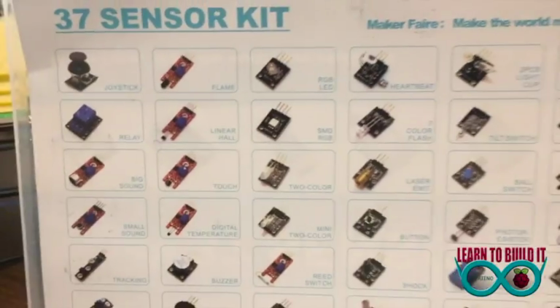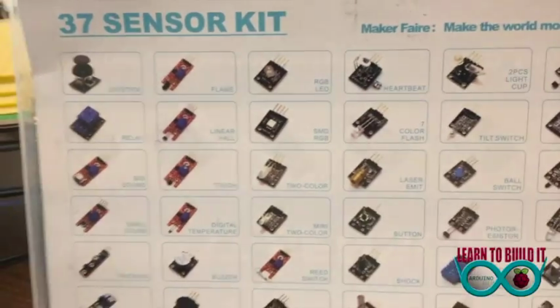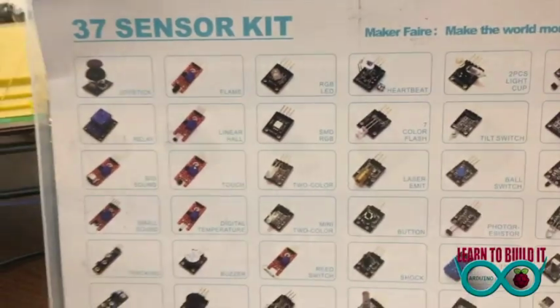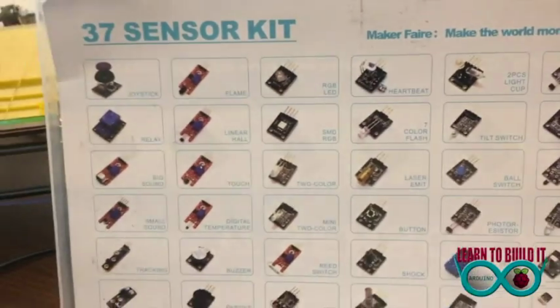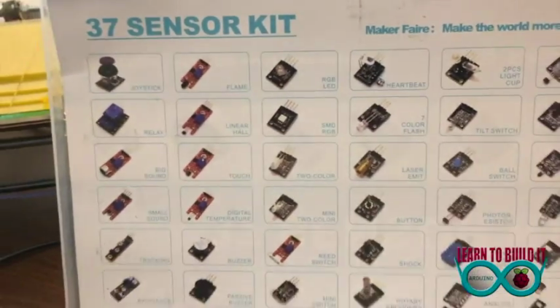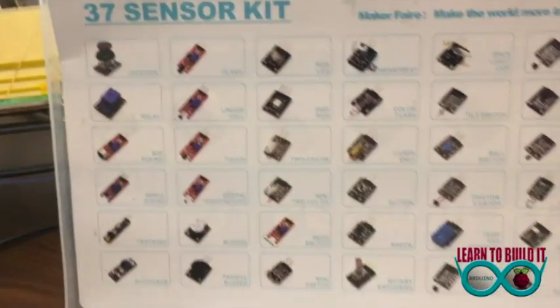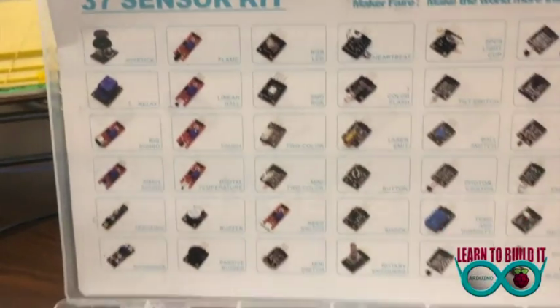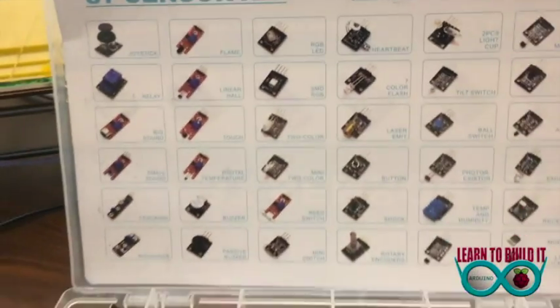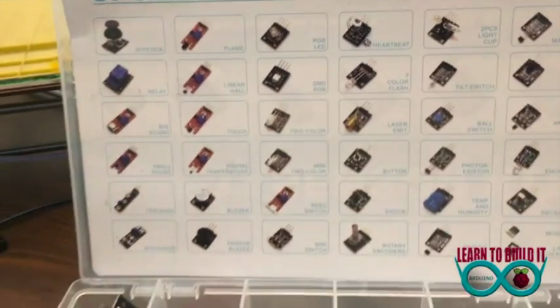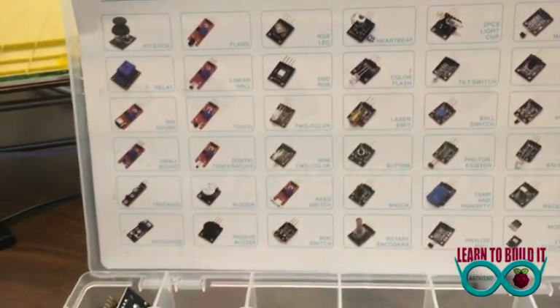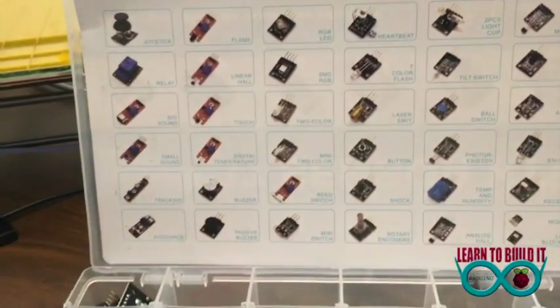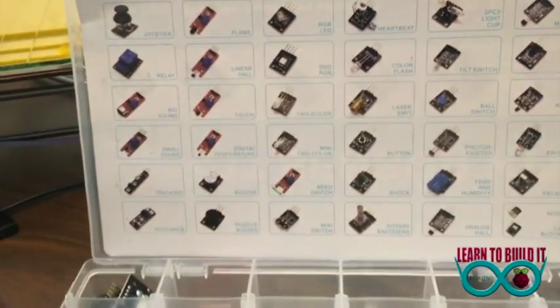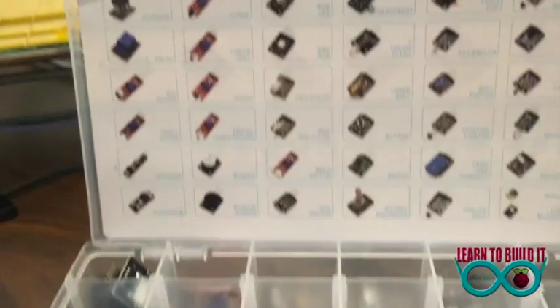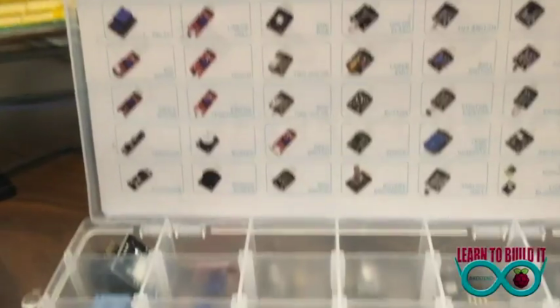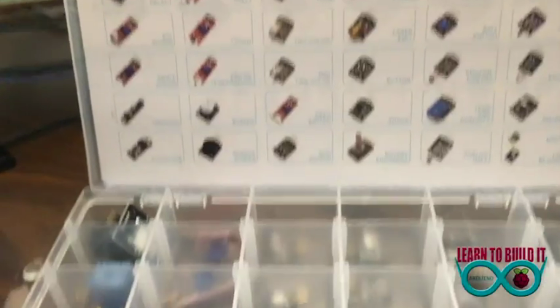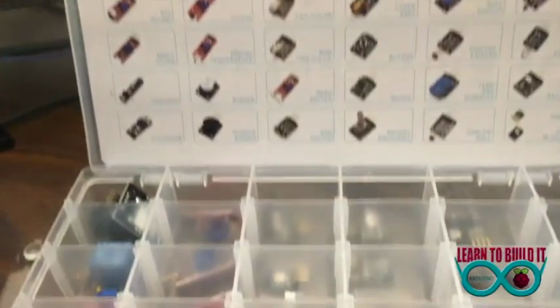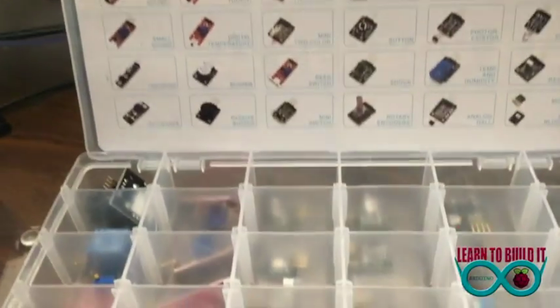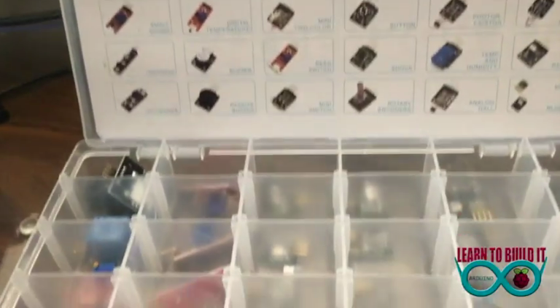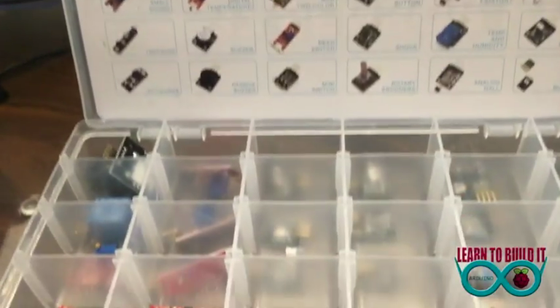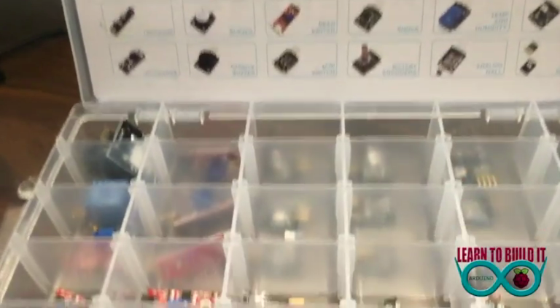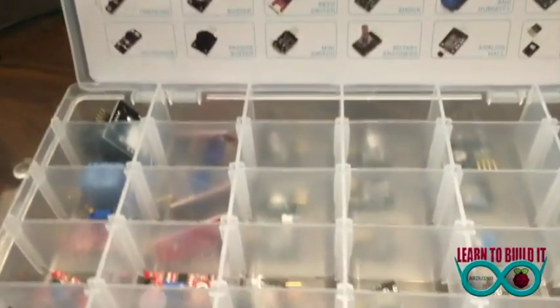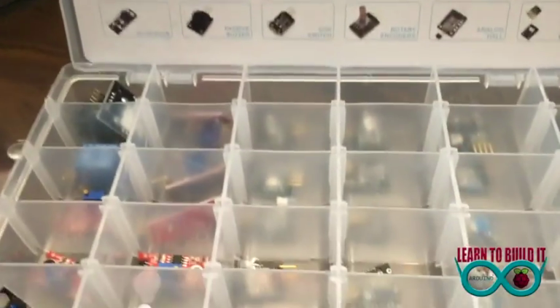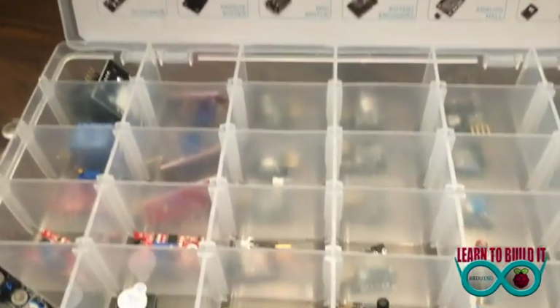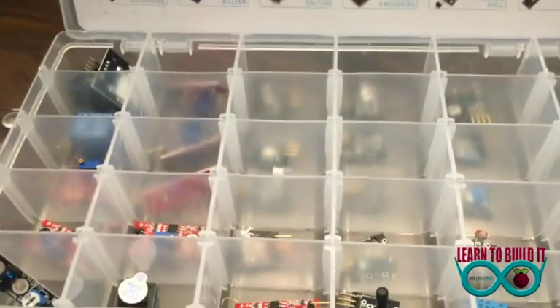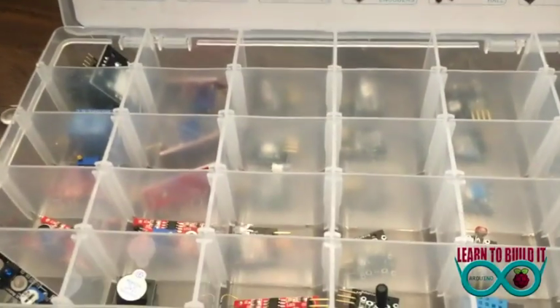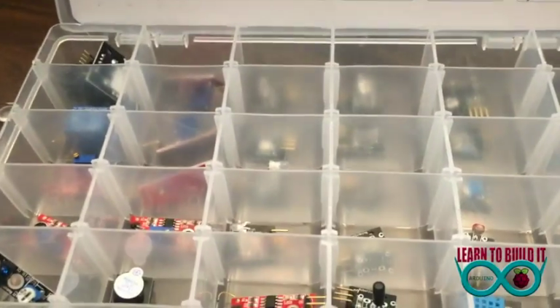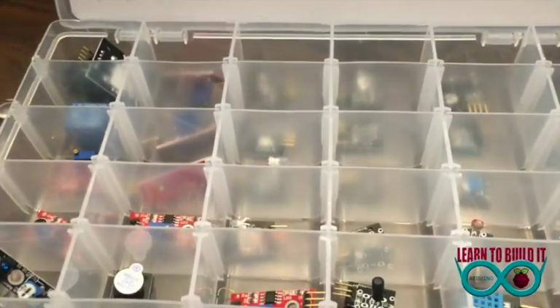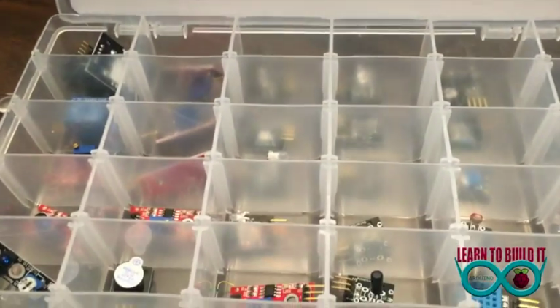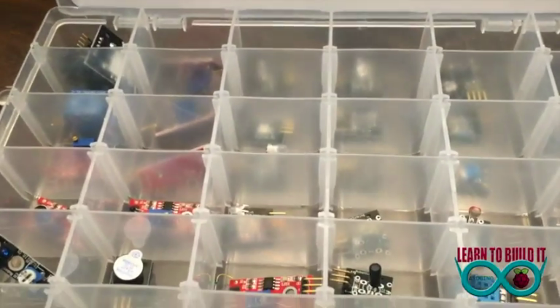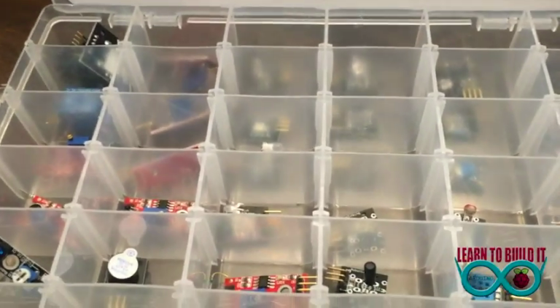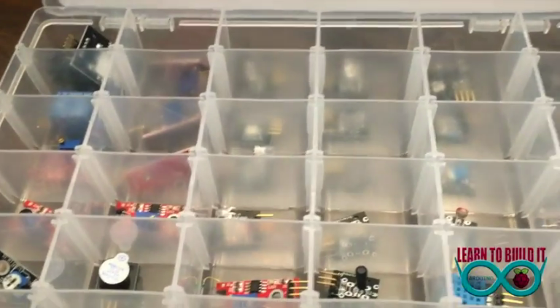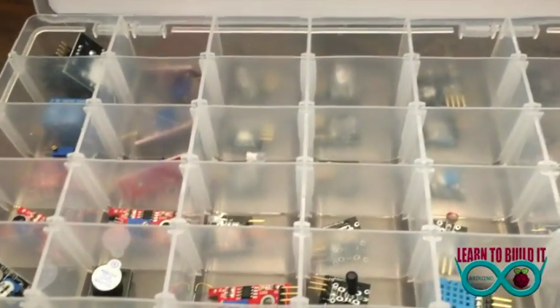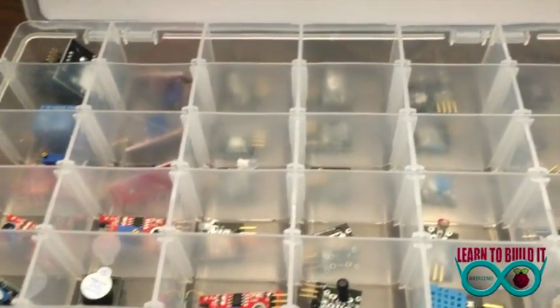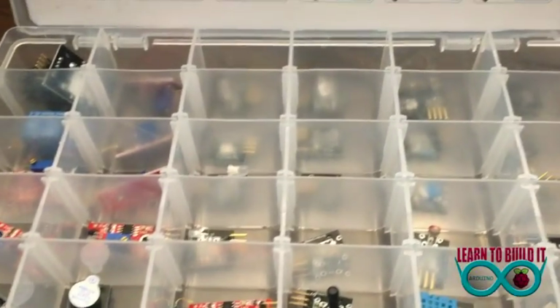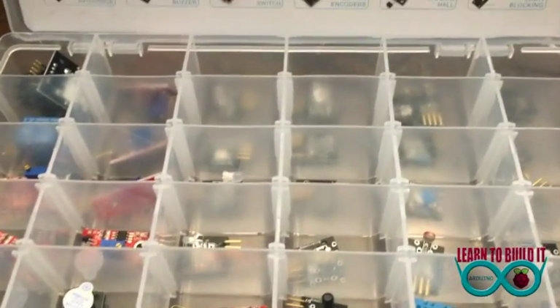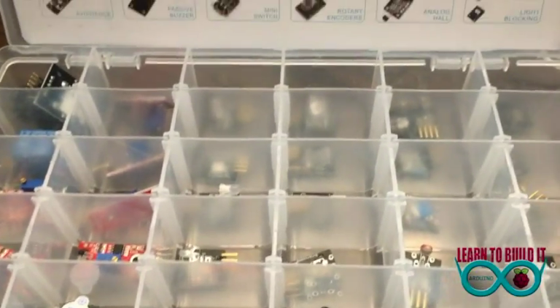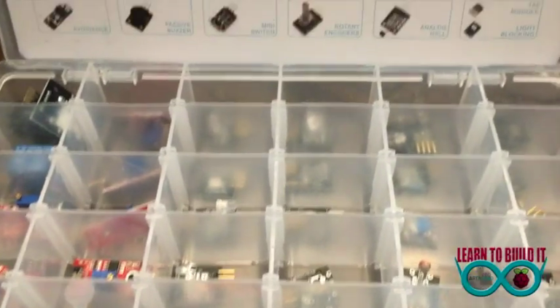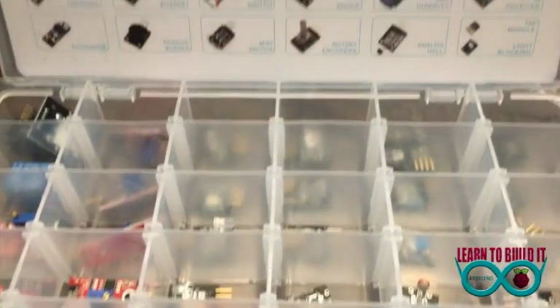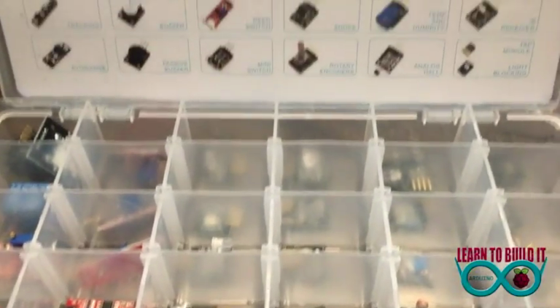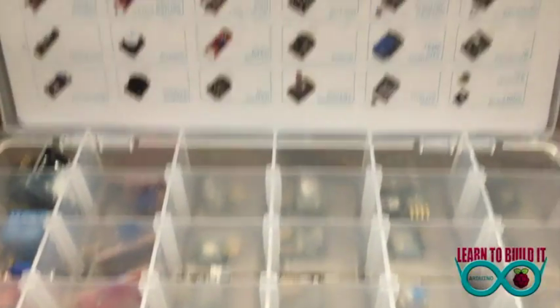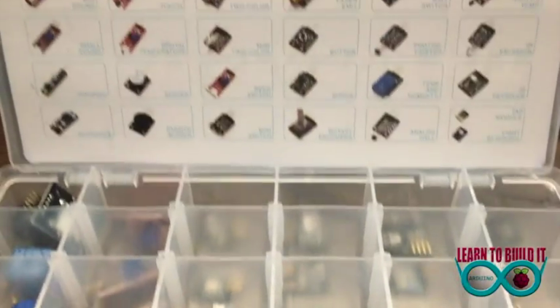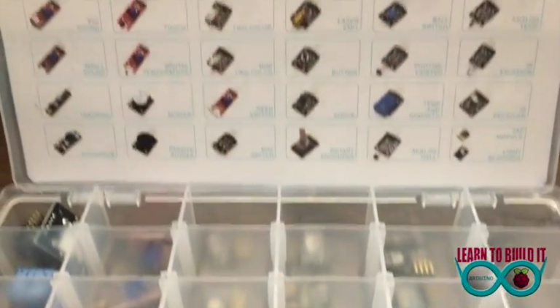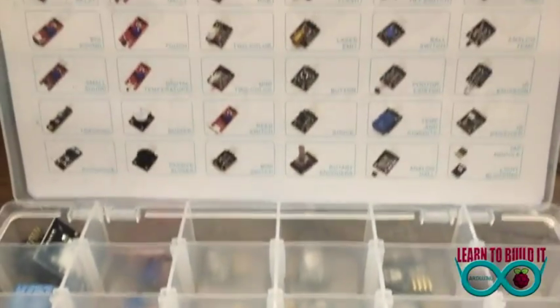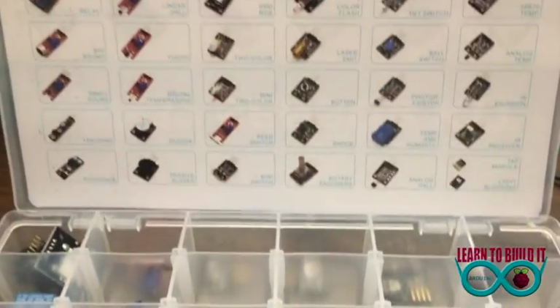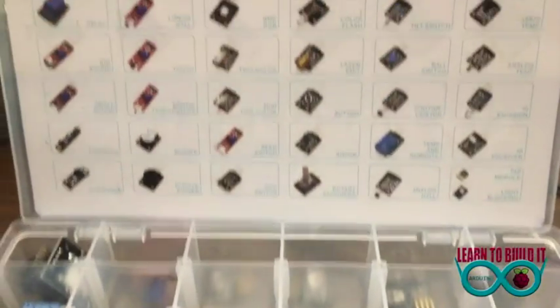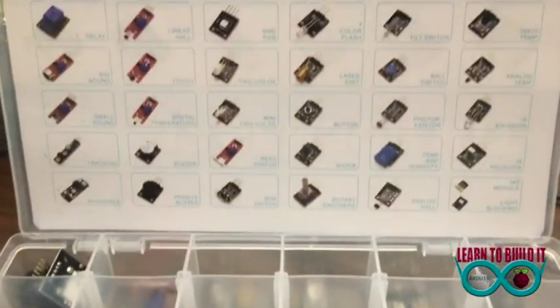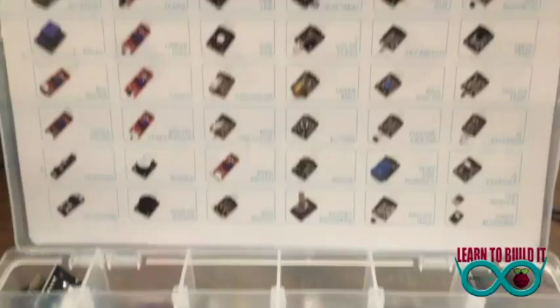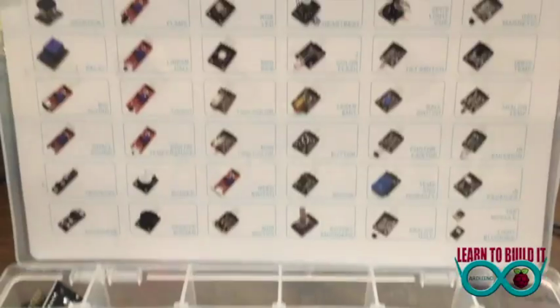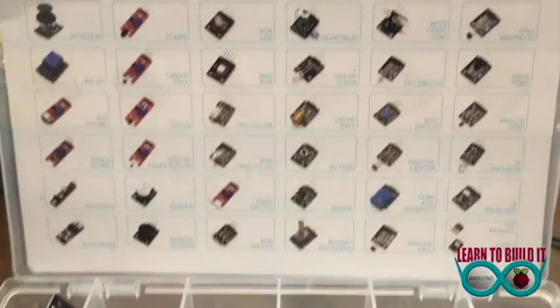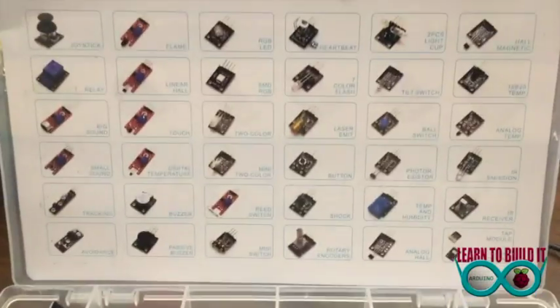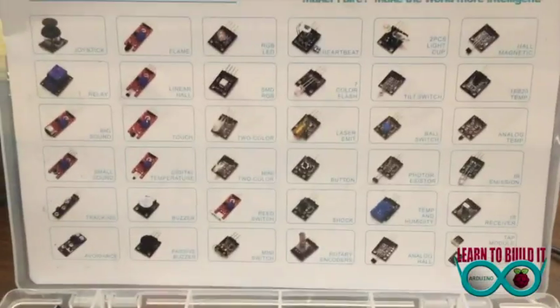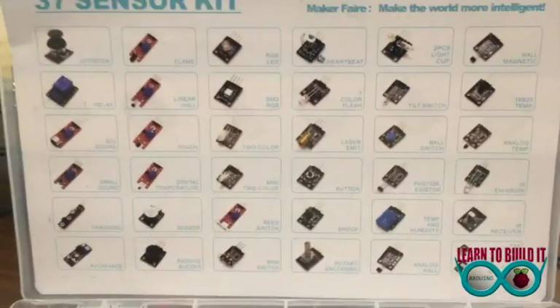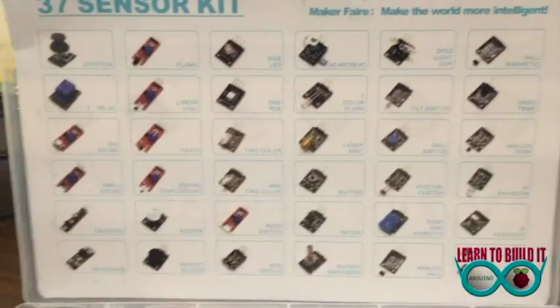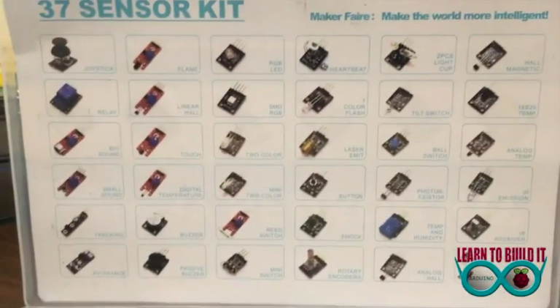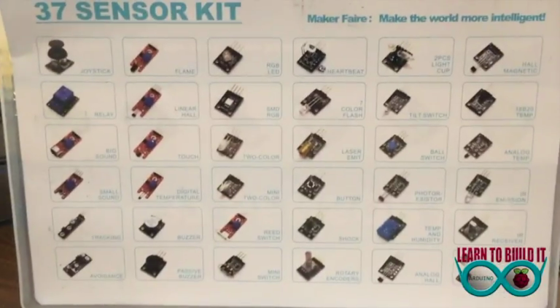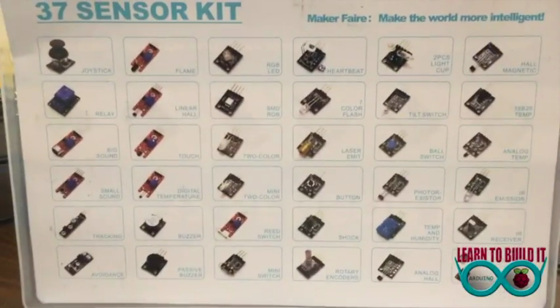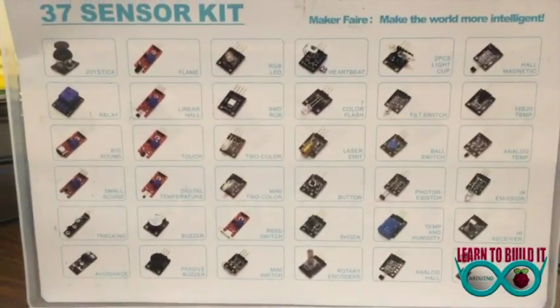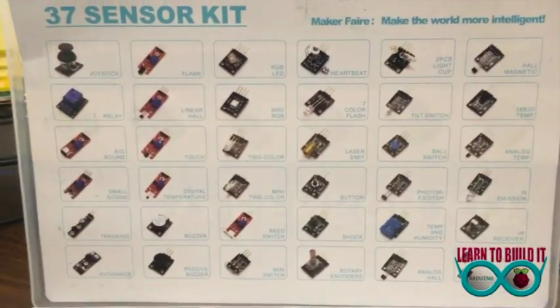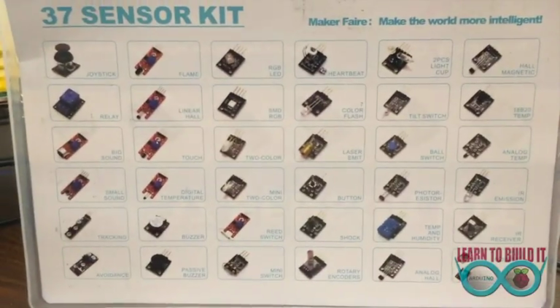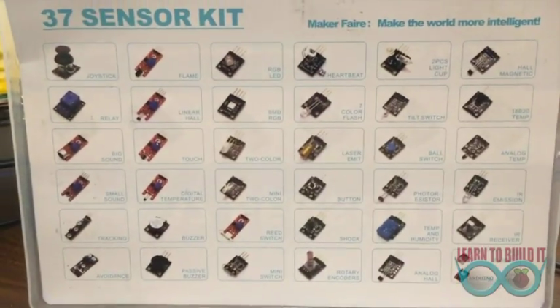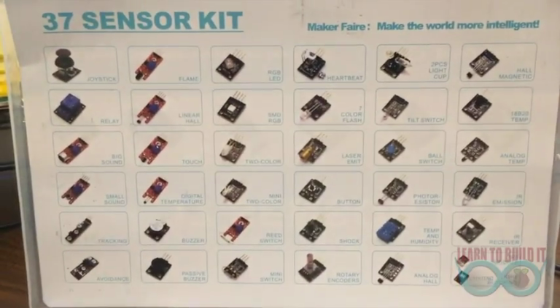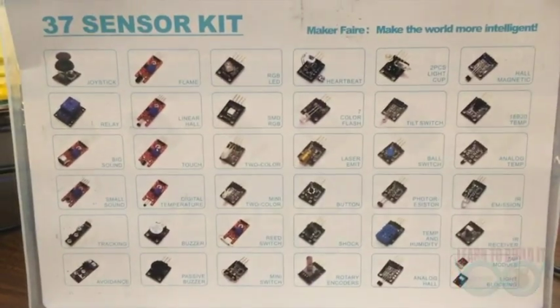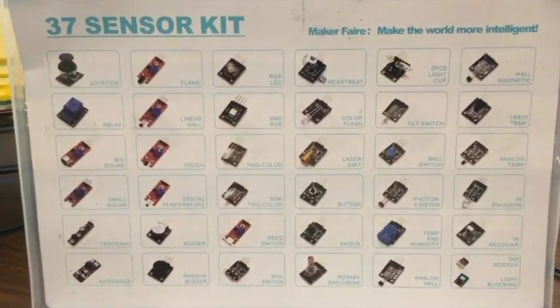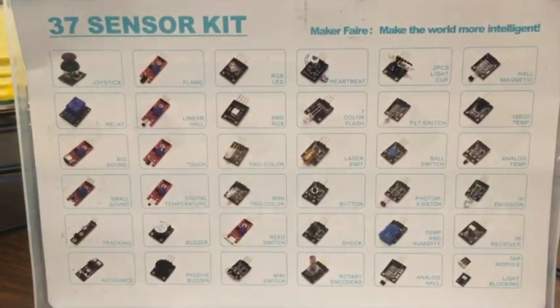So really nice and handy, lots of sensors — hope you enjoy the videos.